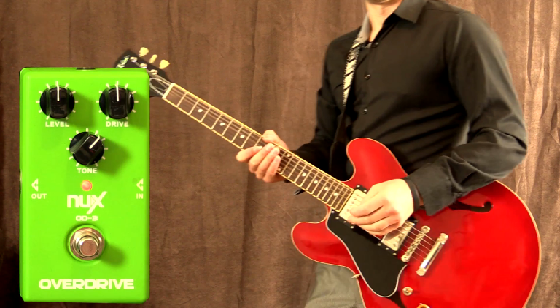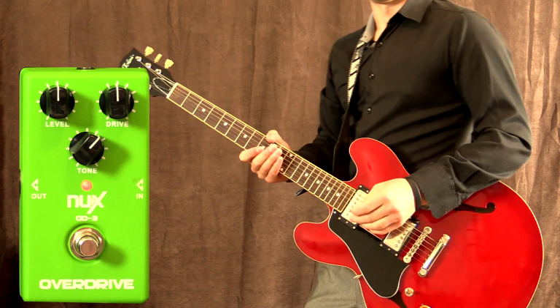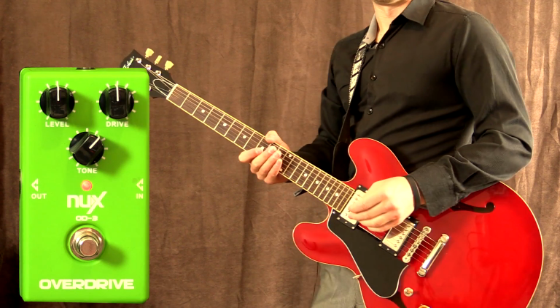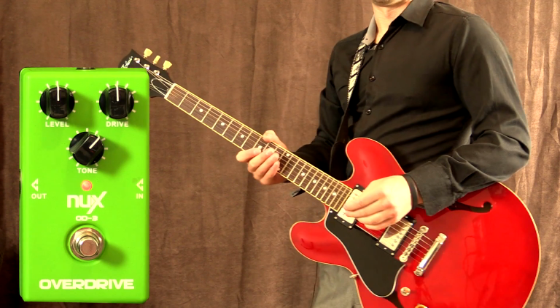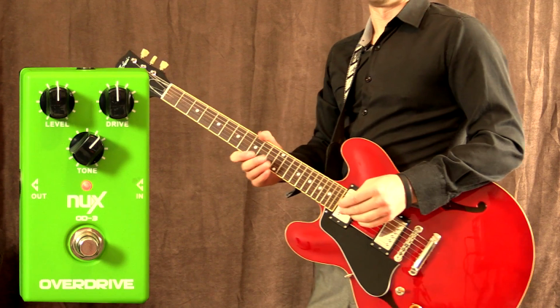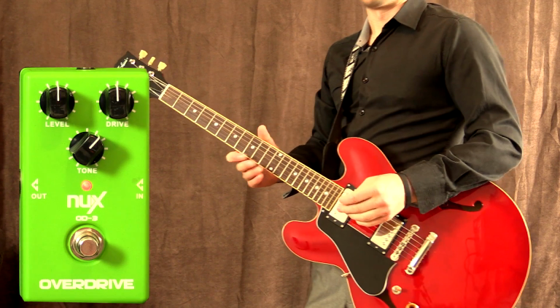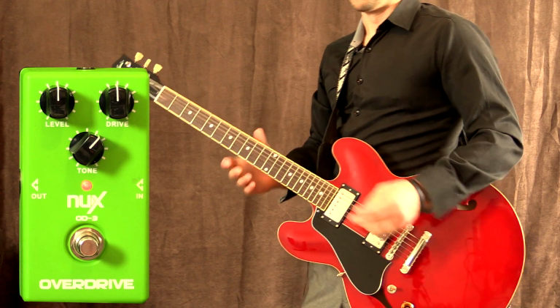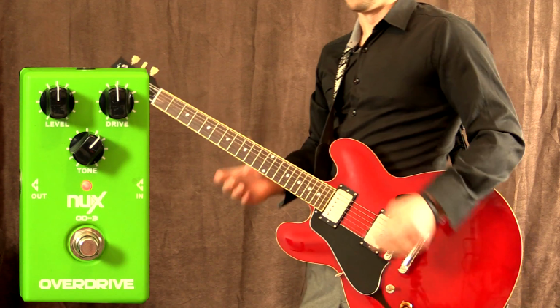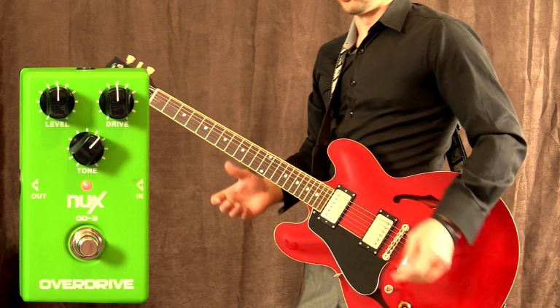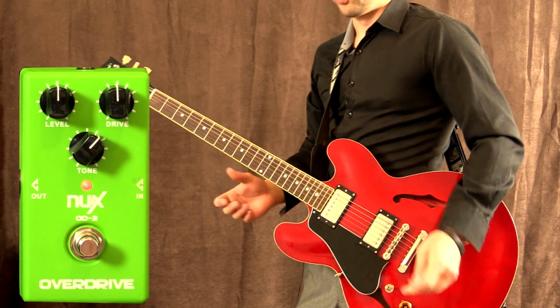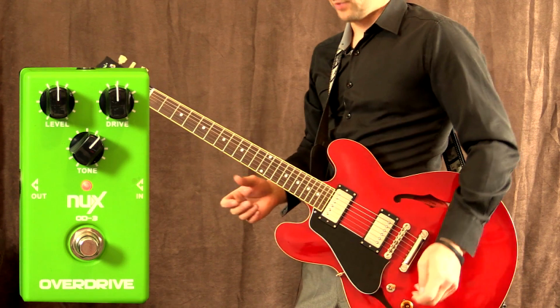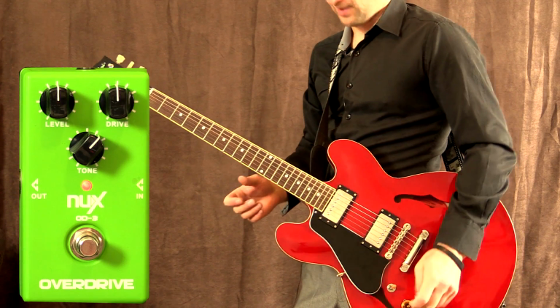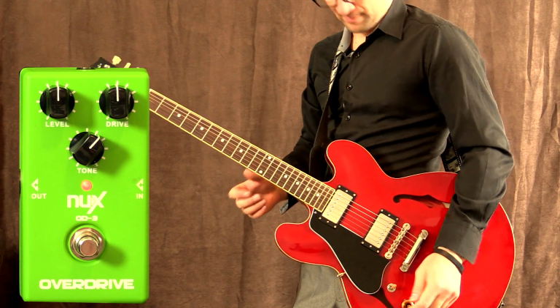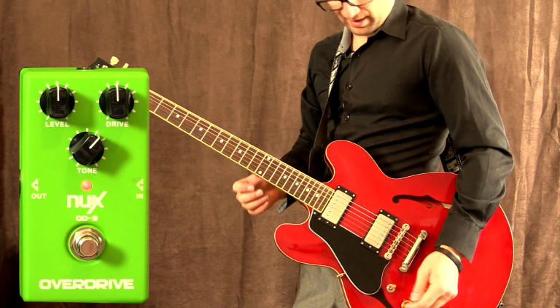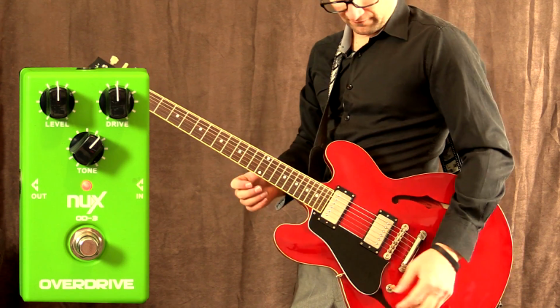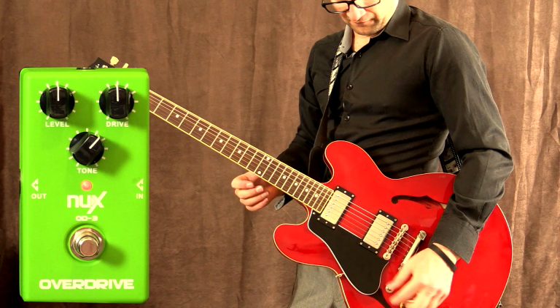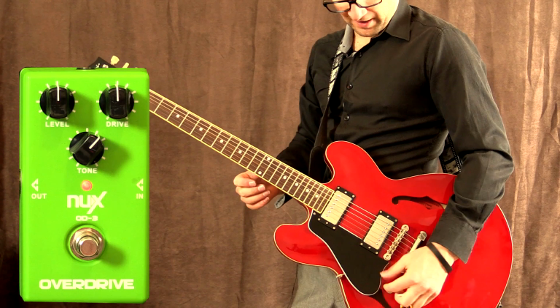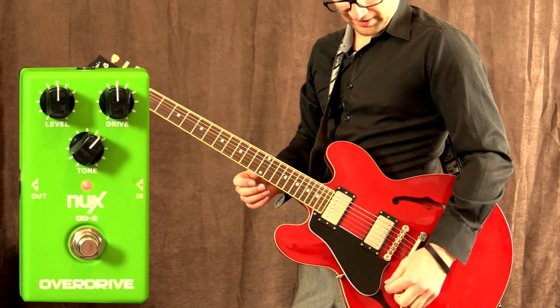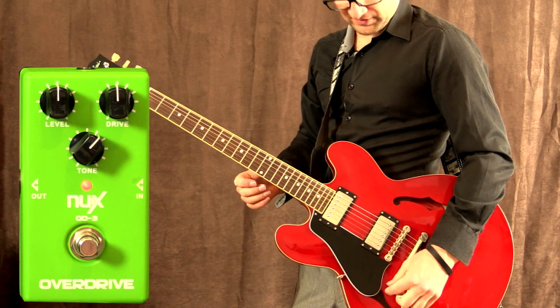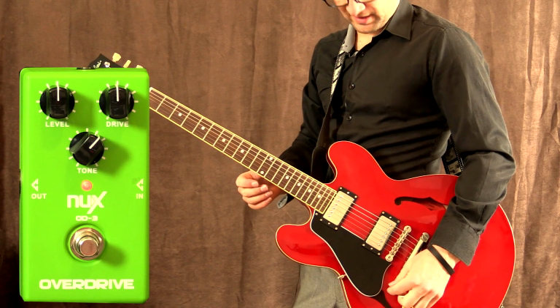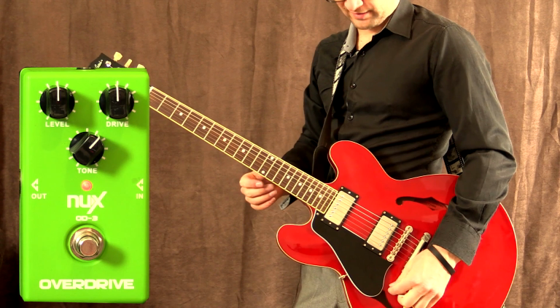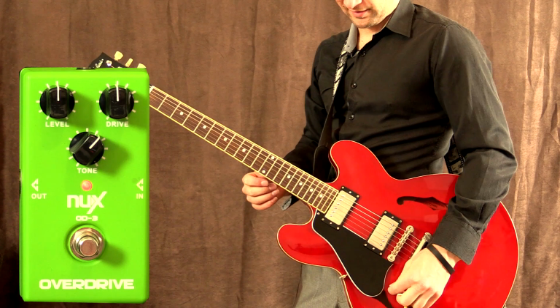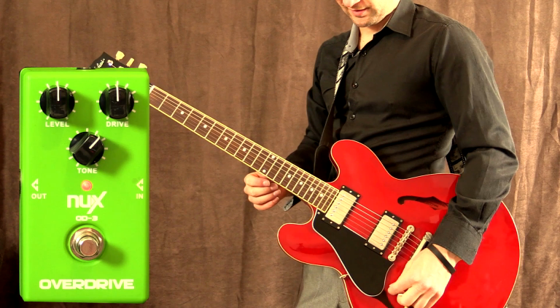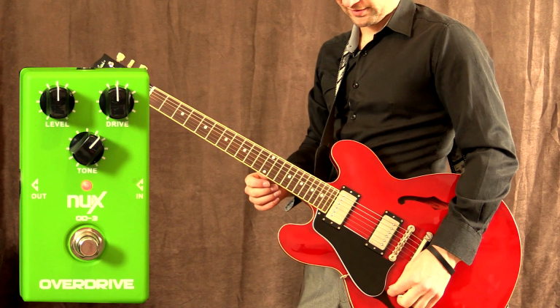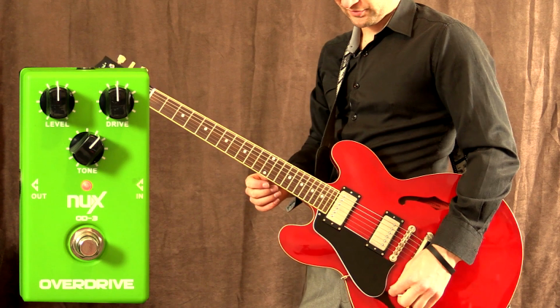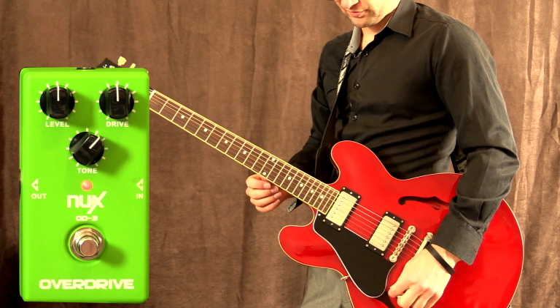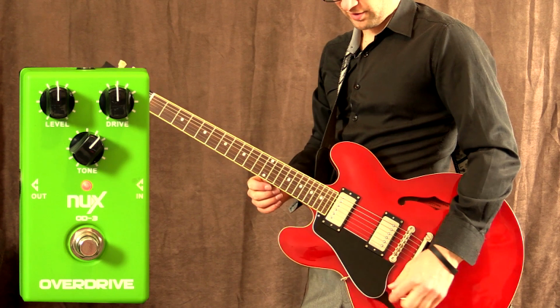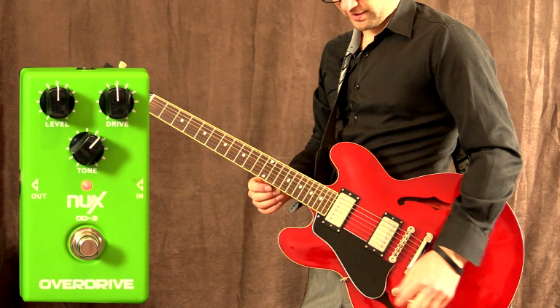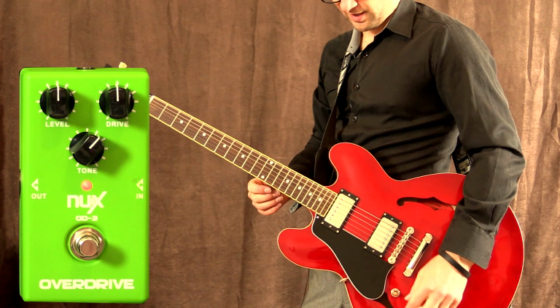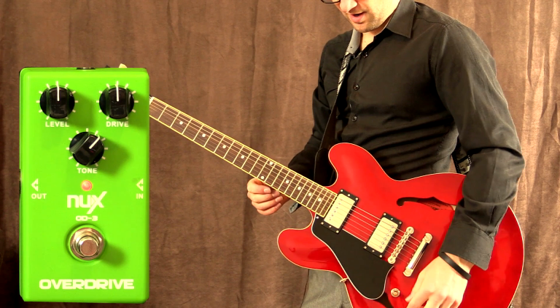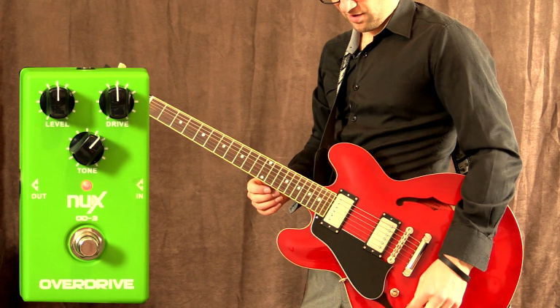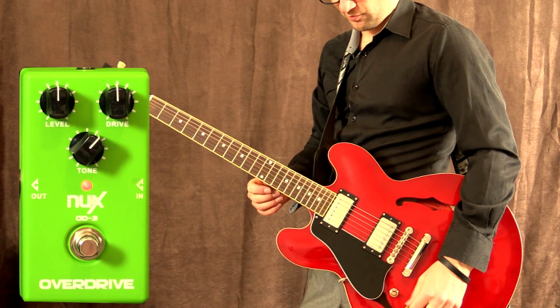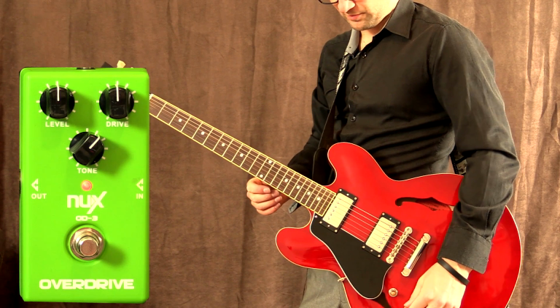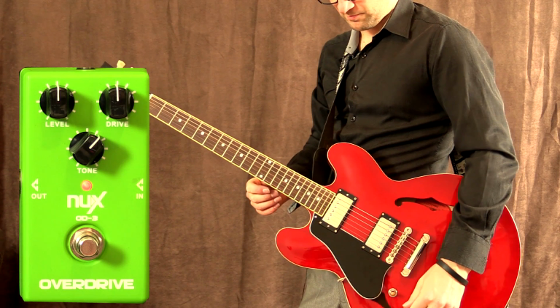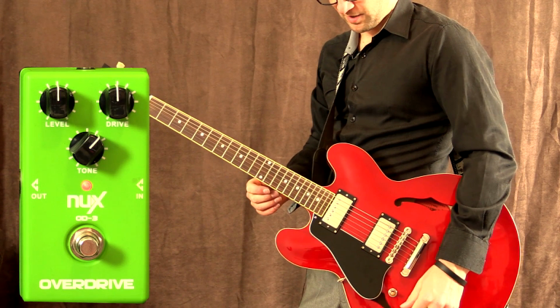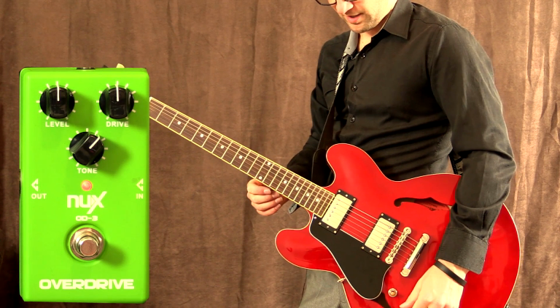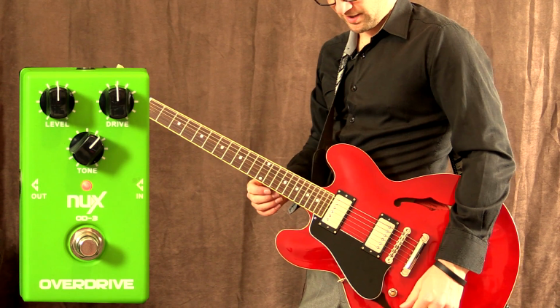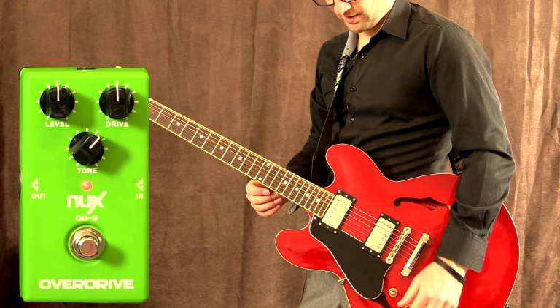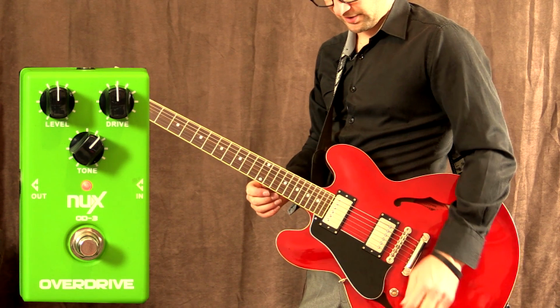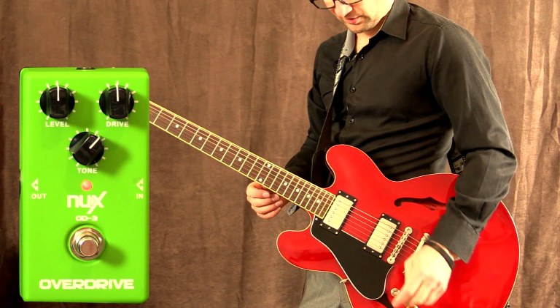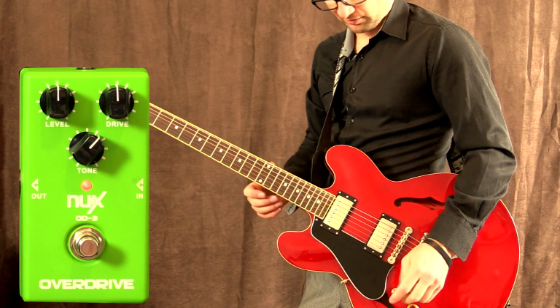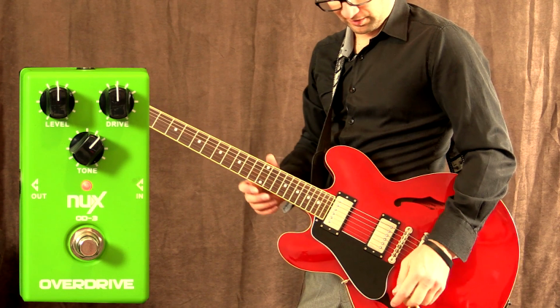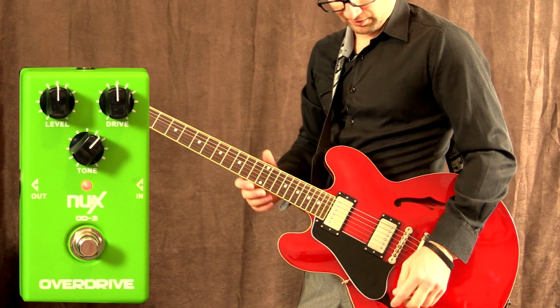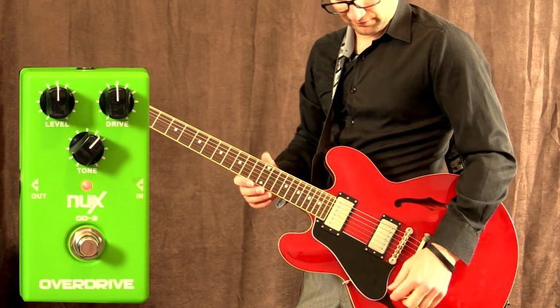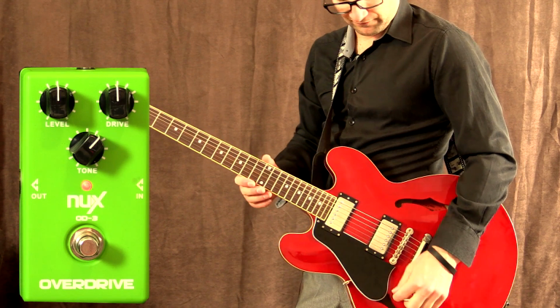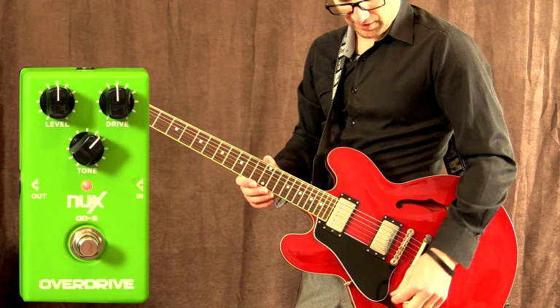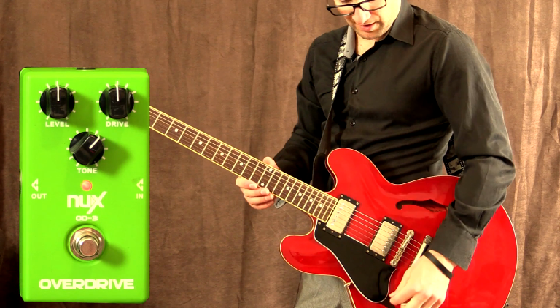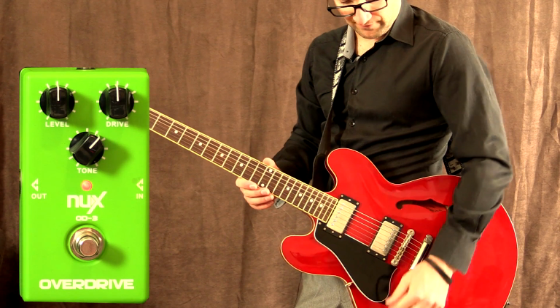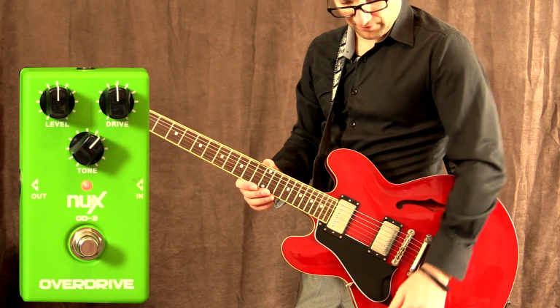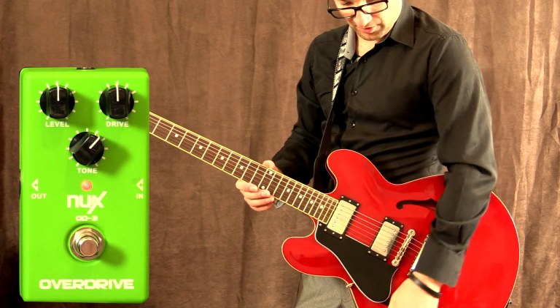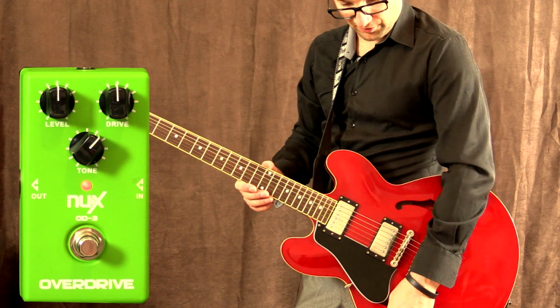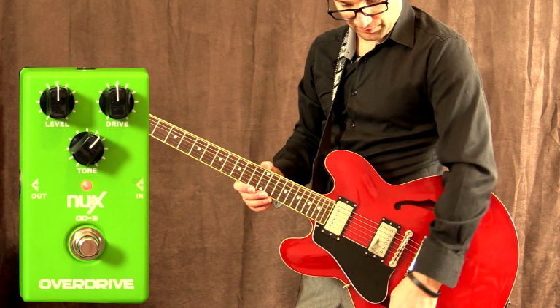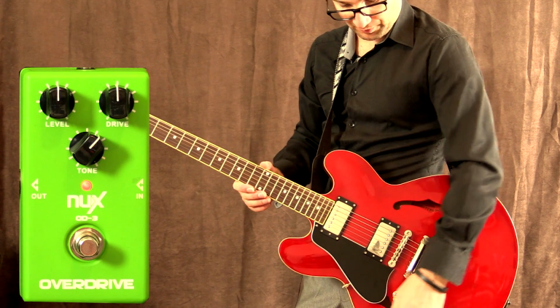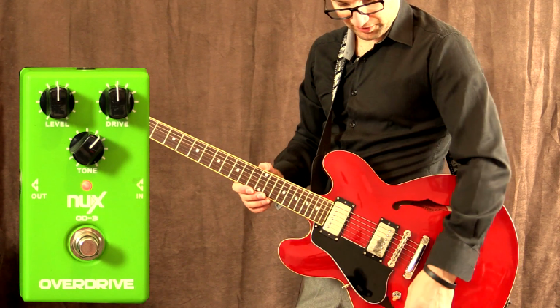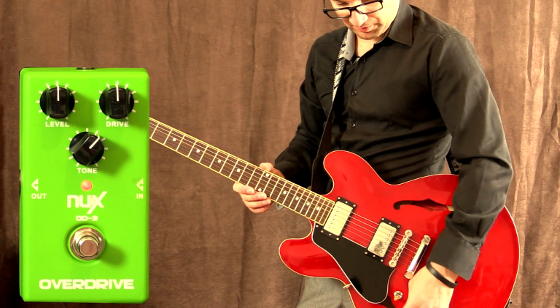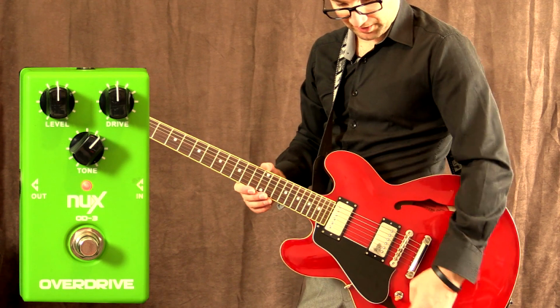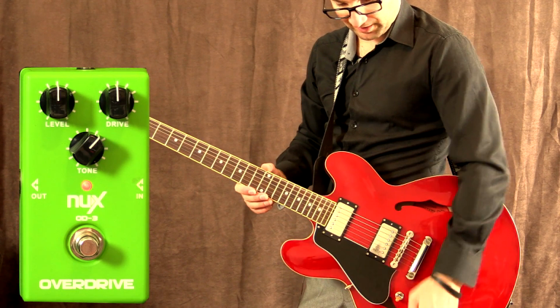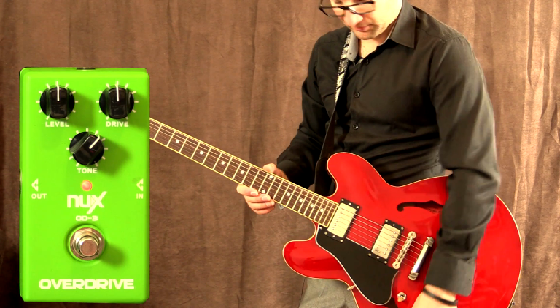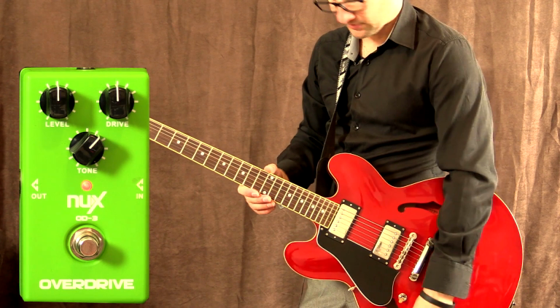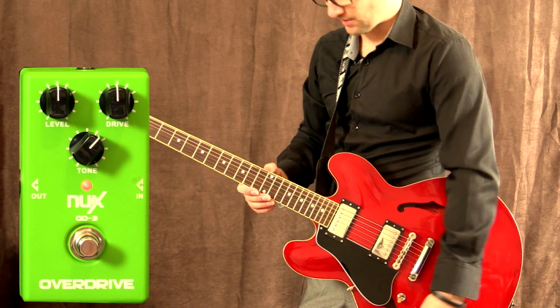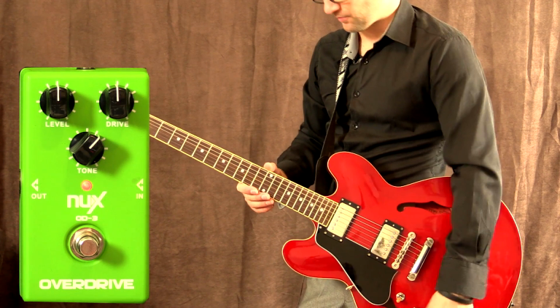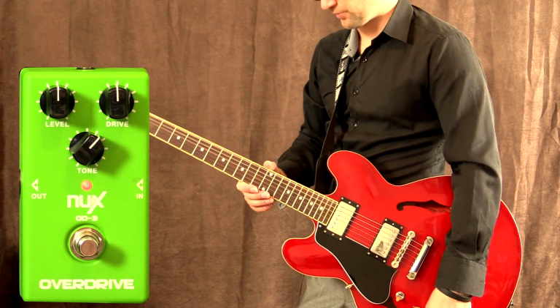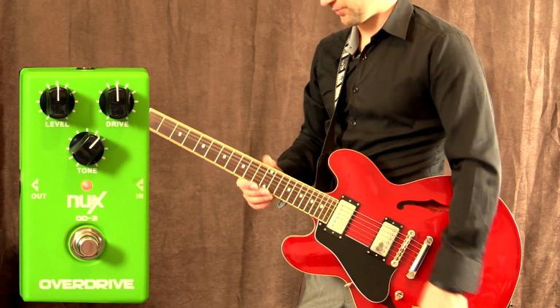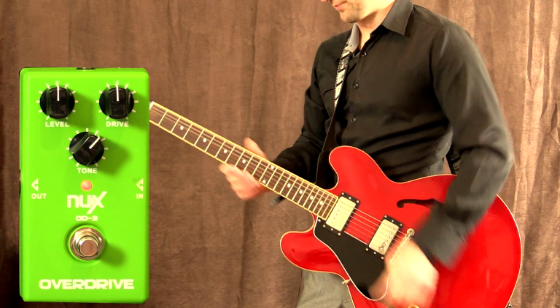And for all you humbucker fans out there, let's give it a shot now with my ES-335 guitar. We're going to start on the bridge pickup.